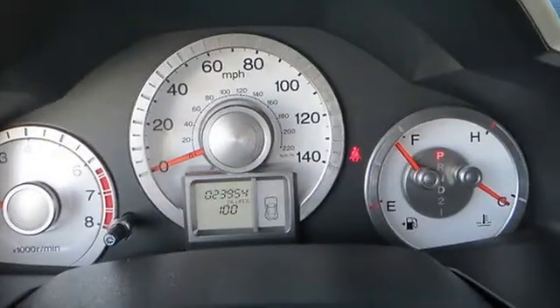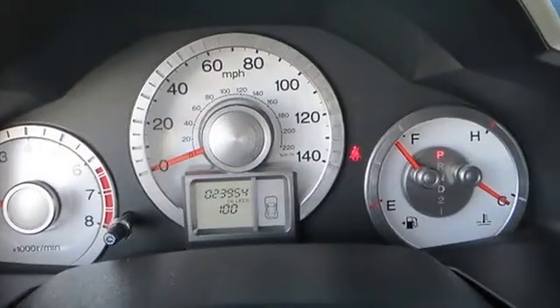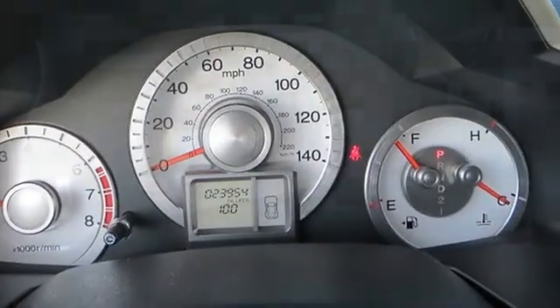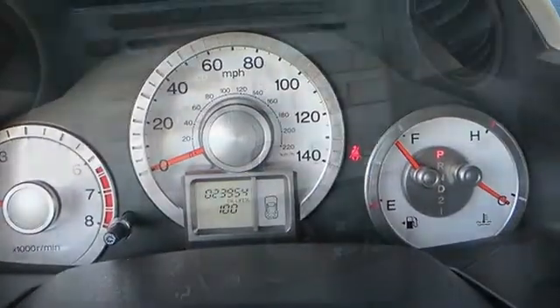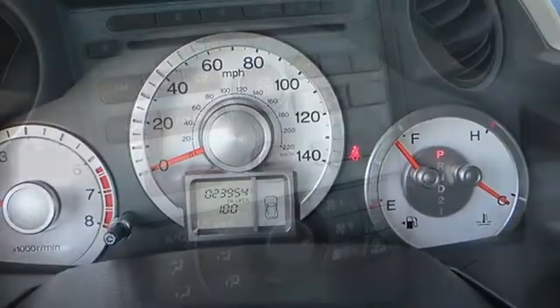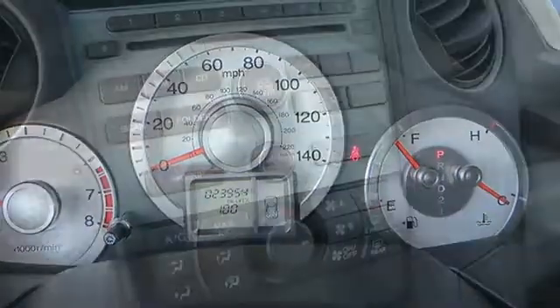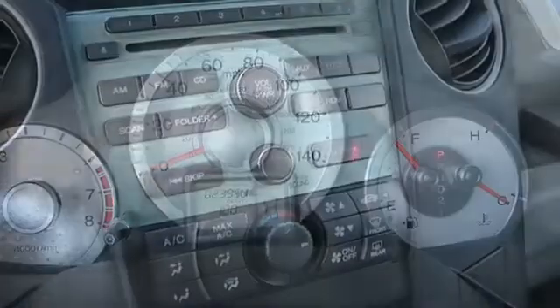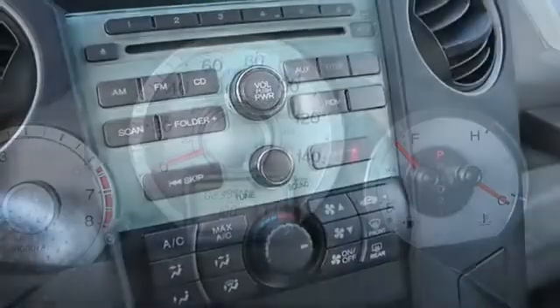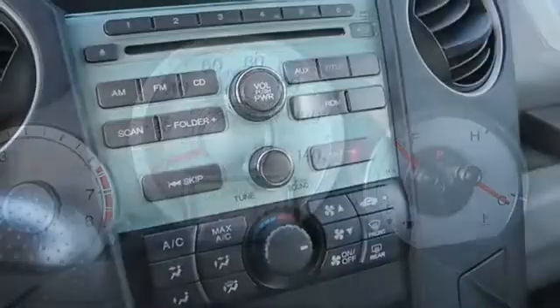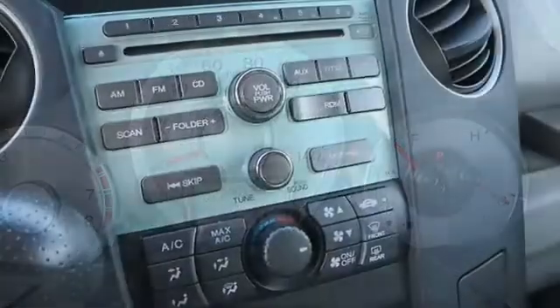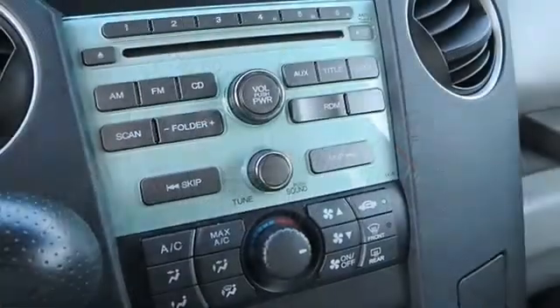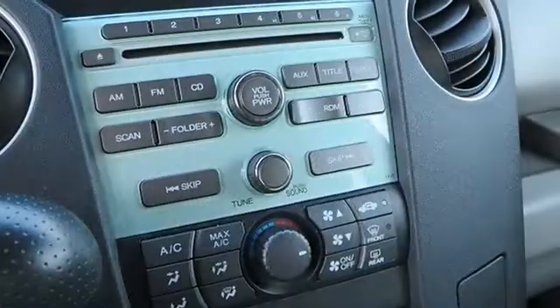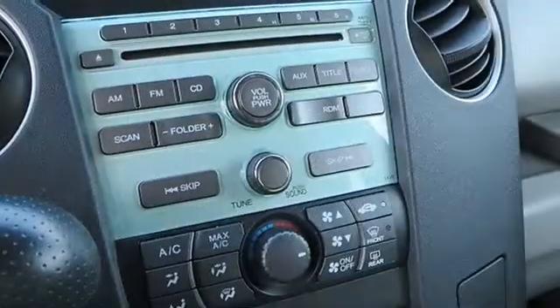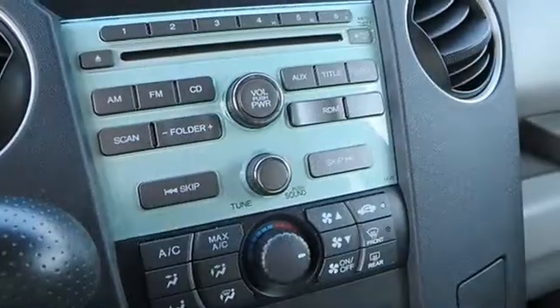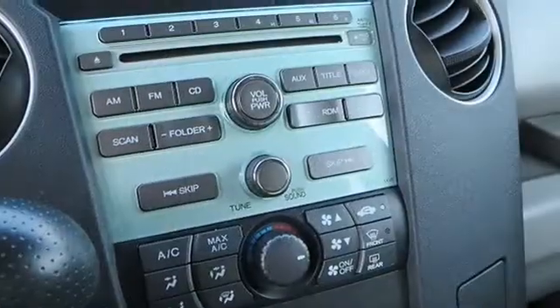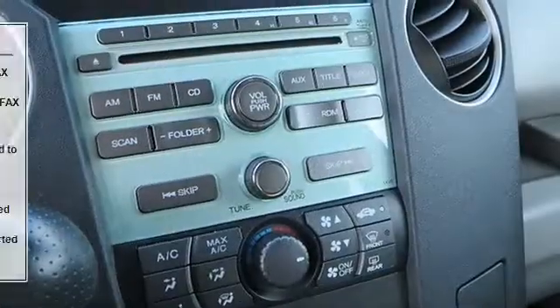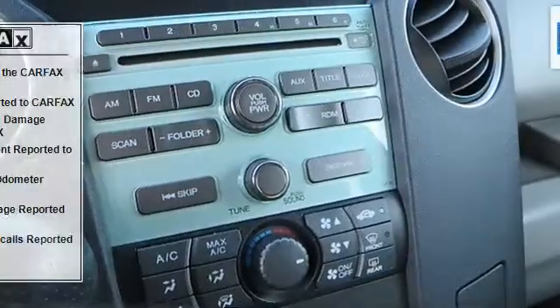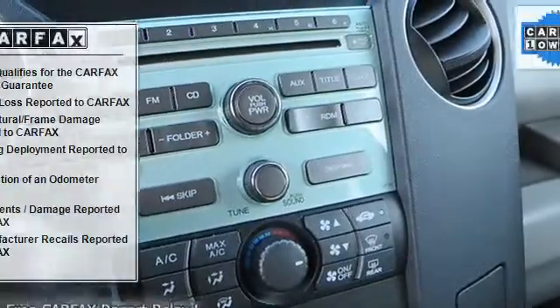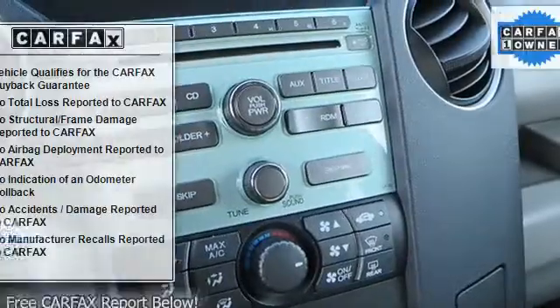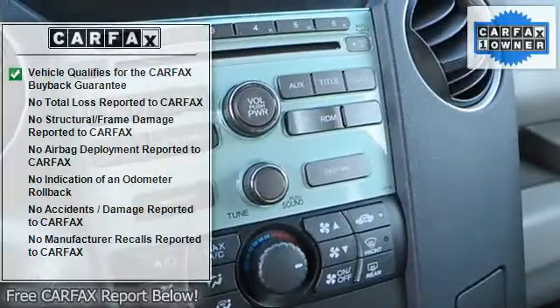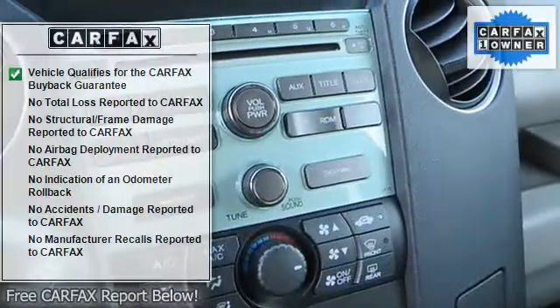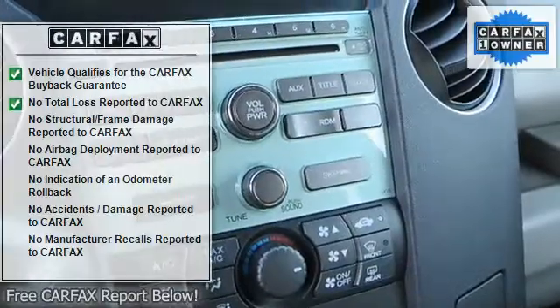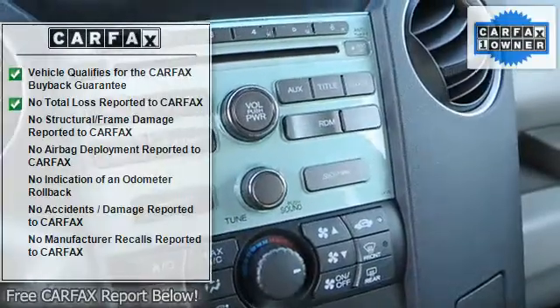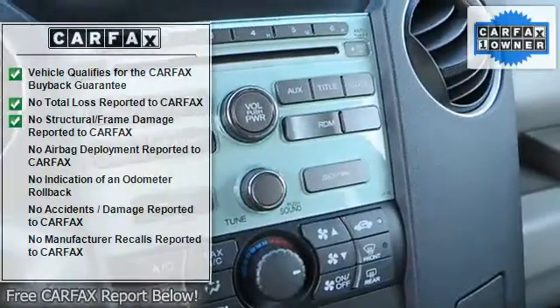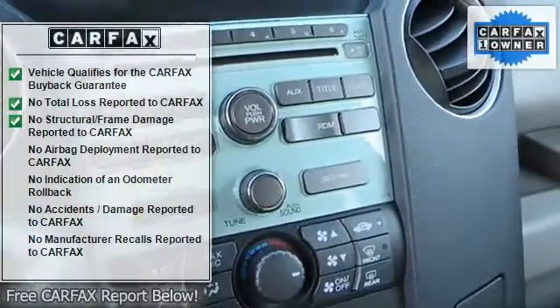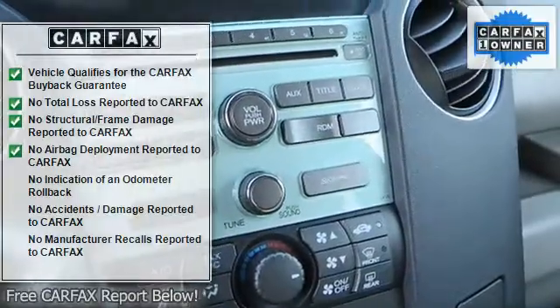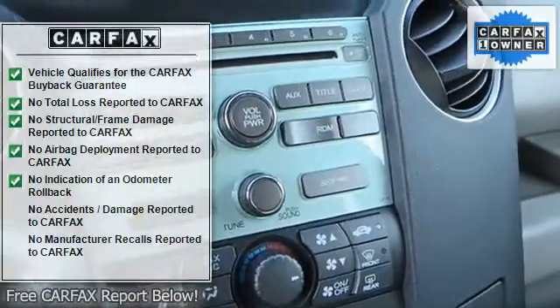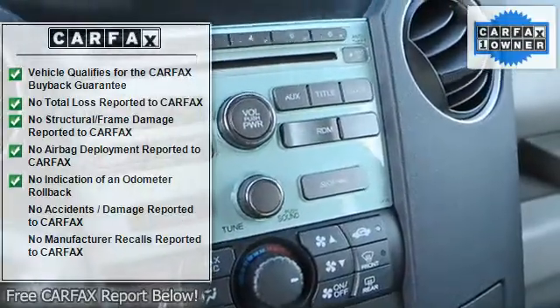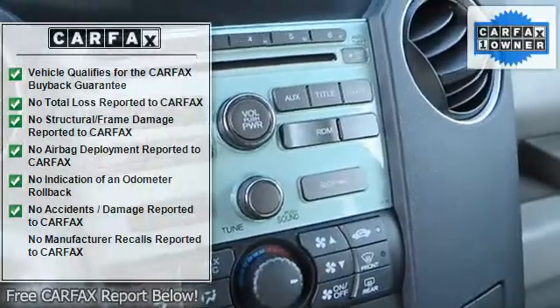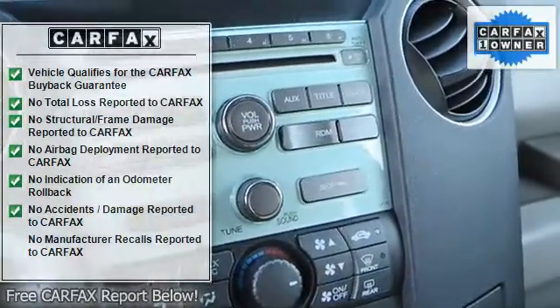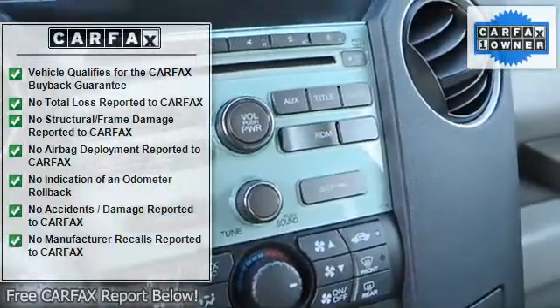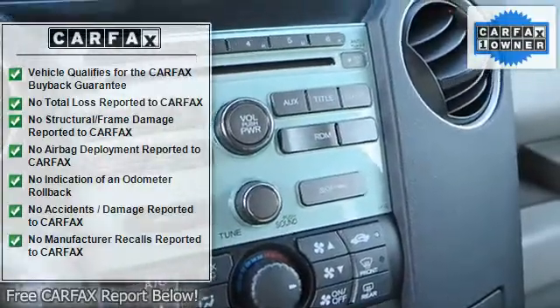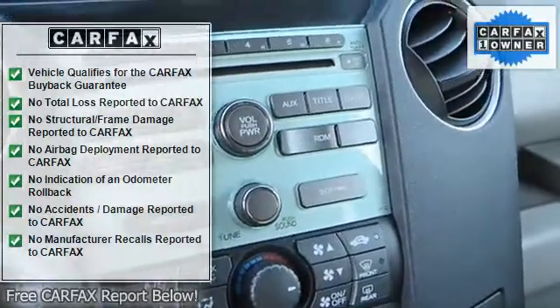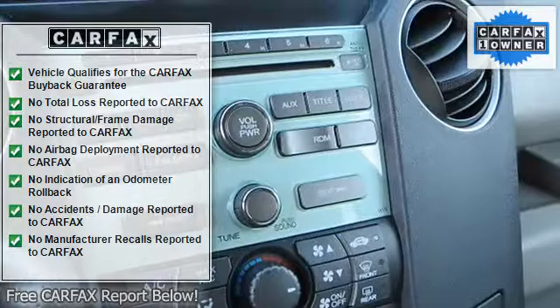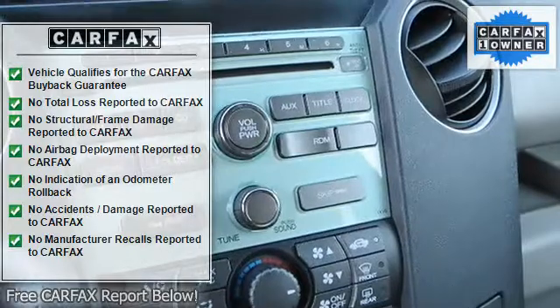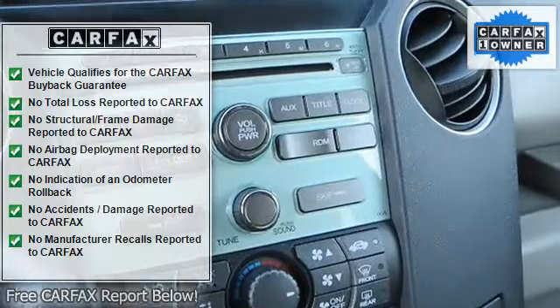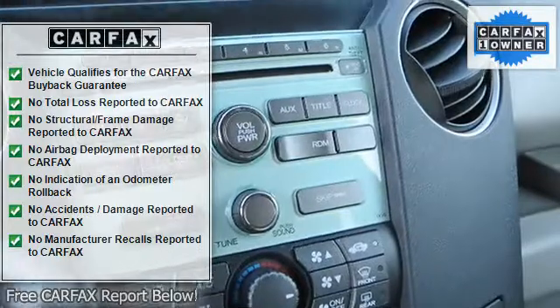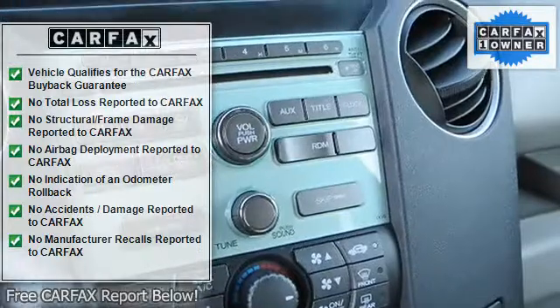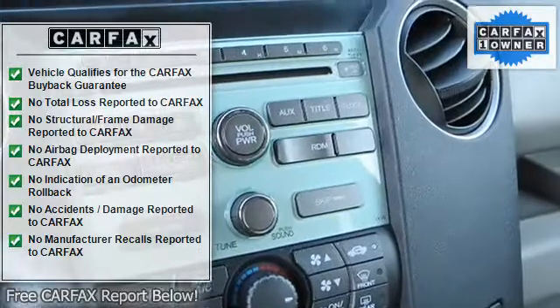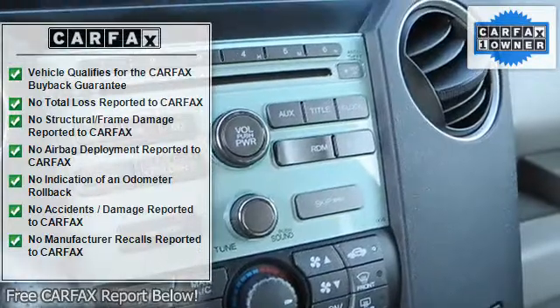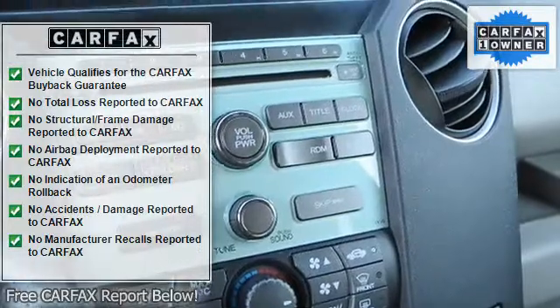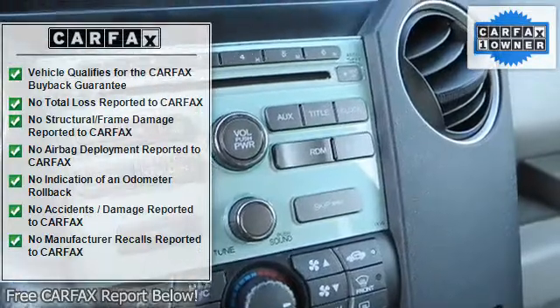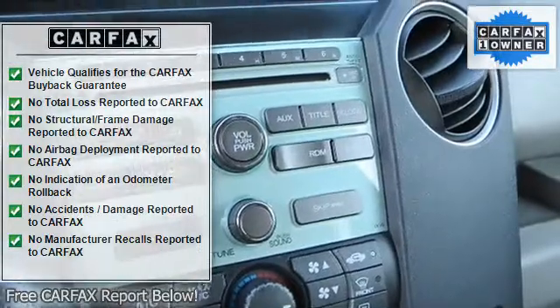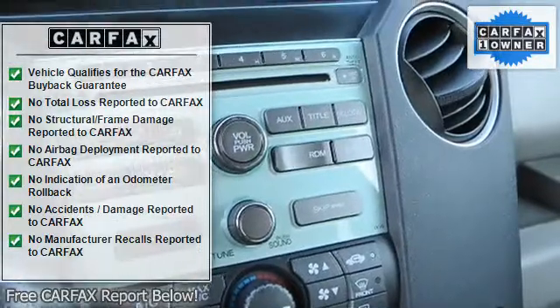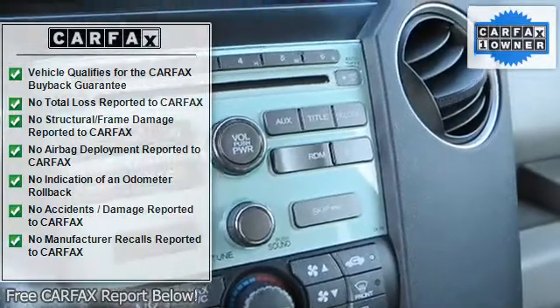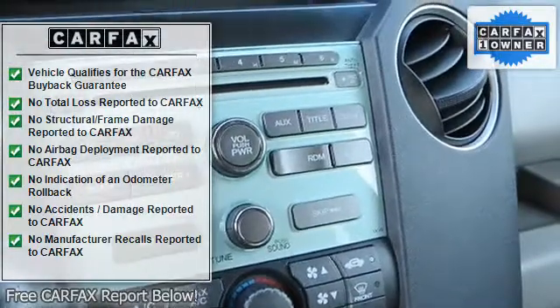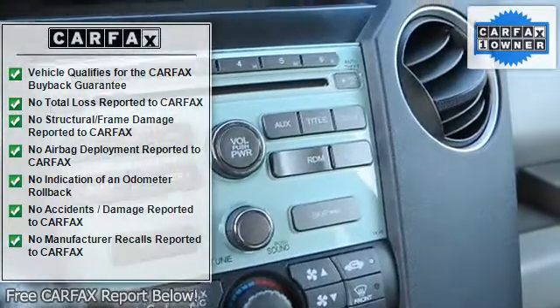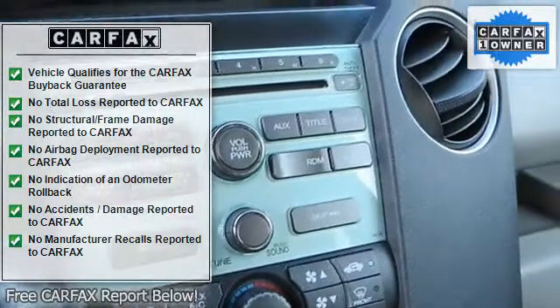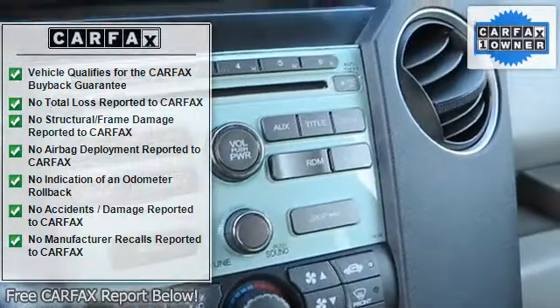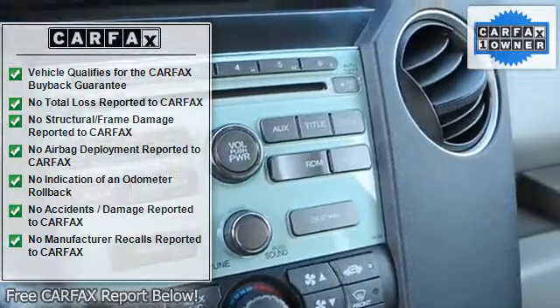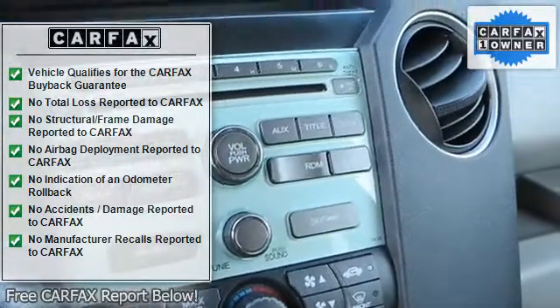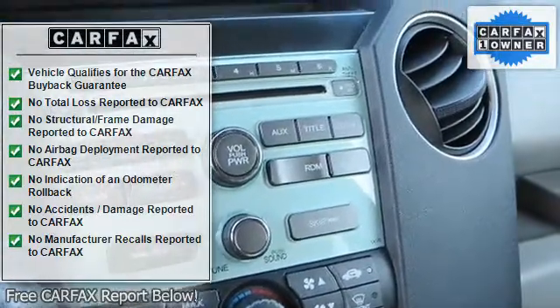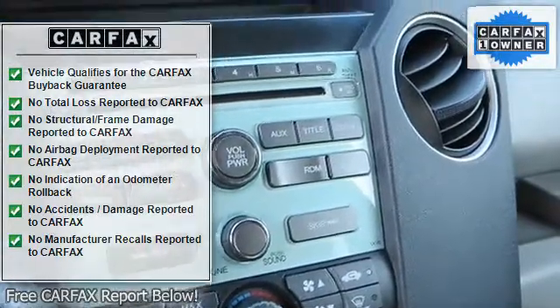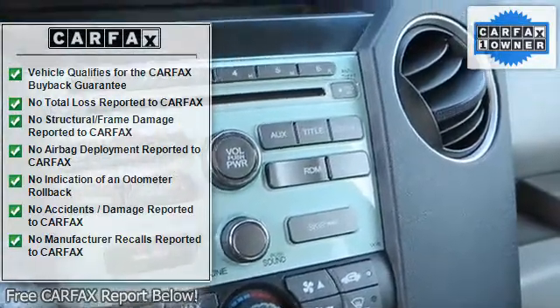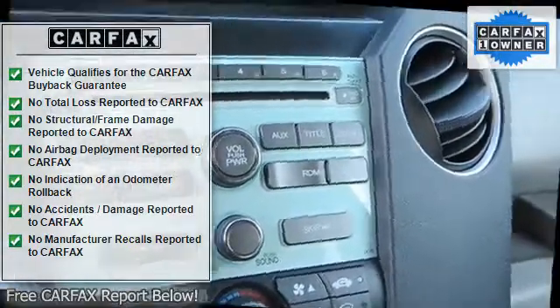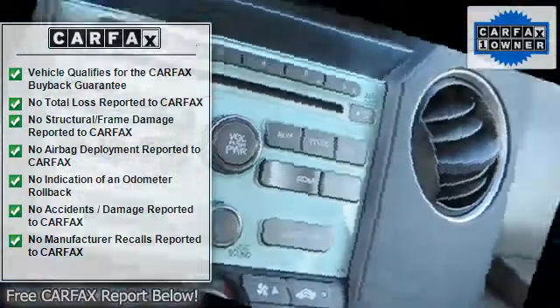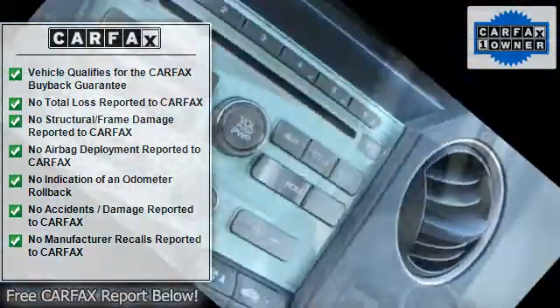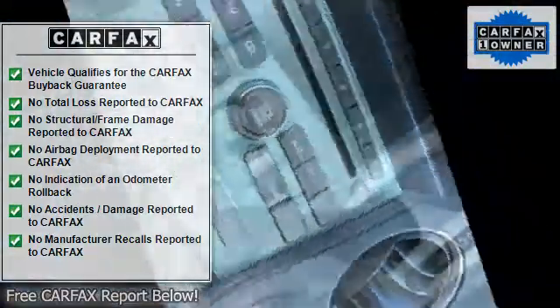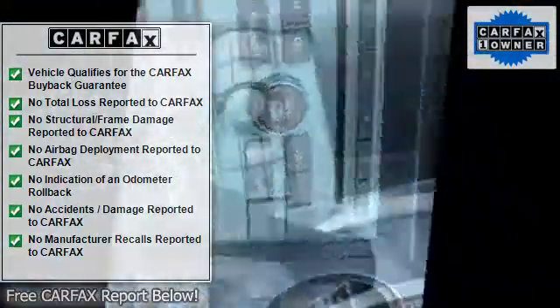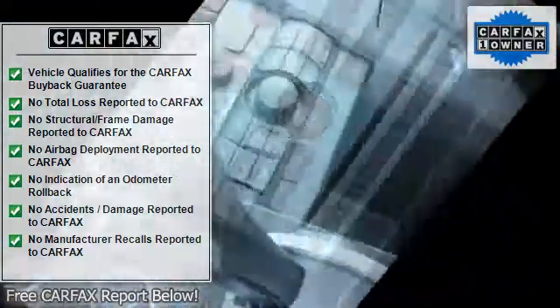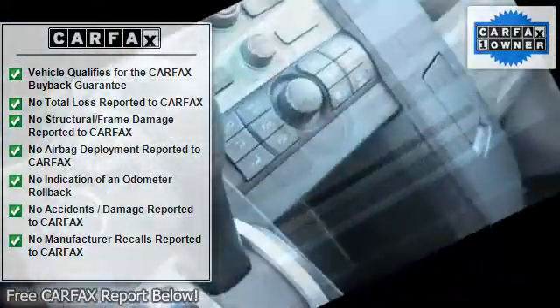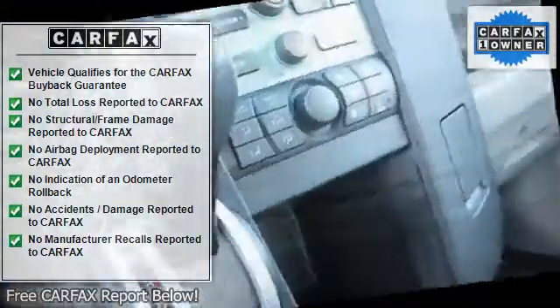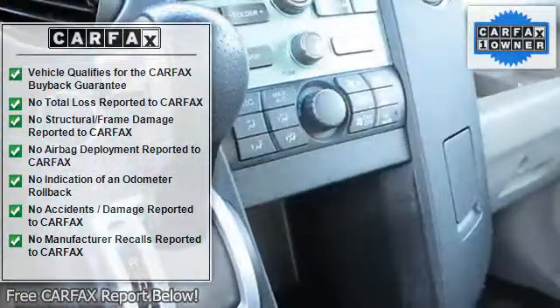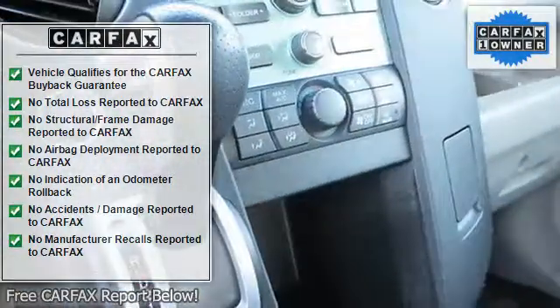AM FM stereo, CD player, premium sound system, MP3 player, auxiliary audio input.